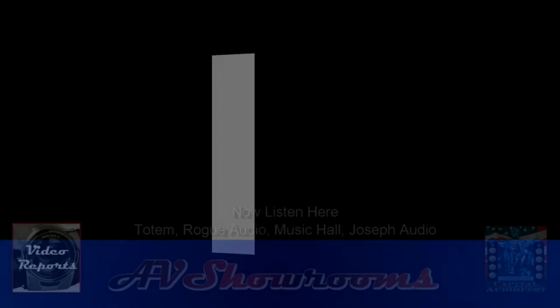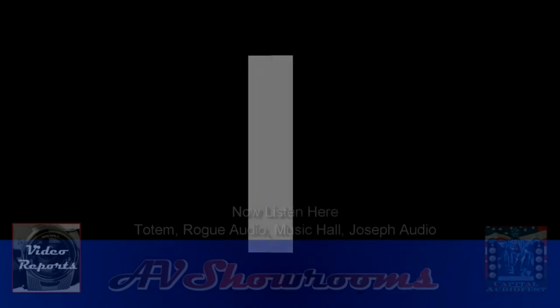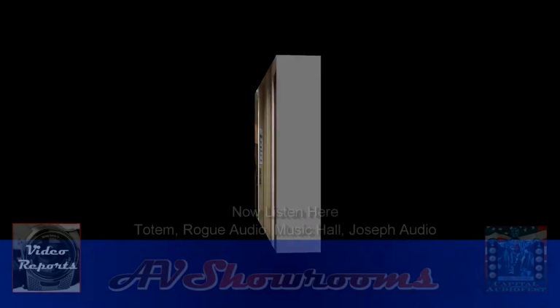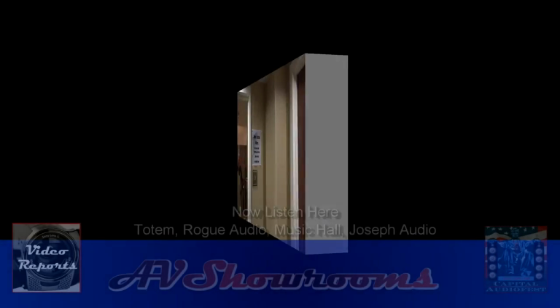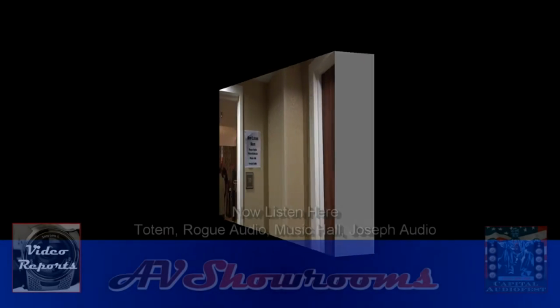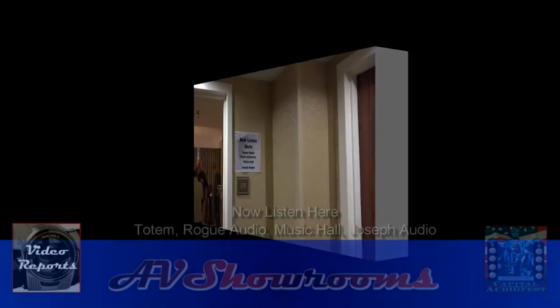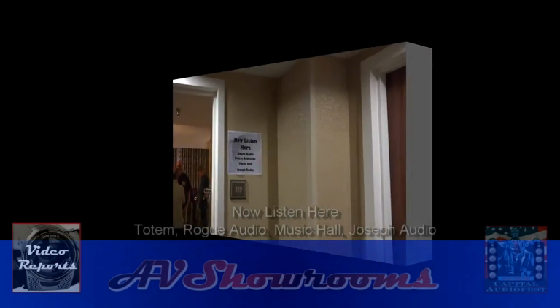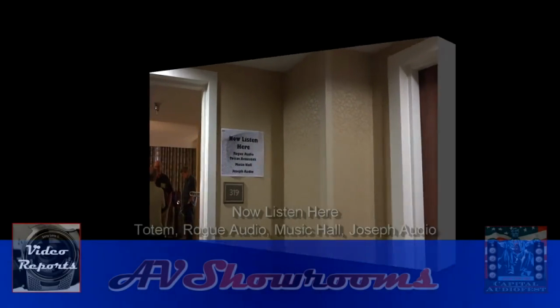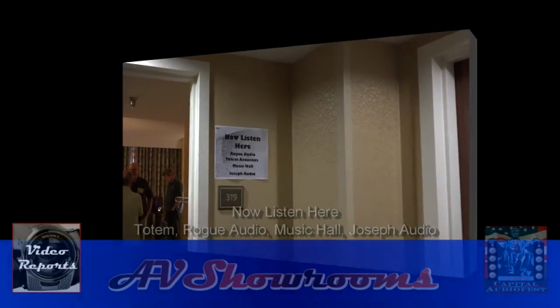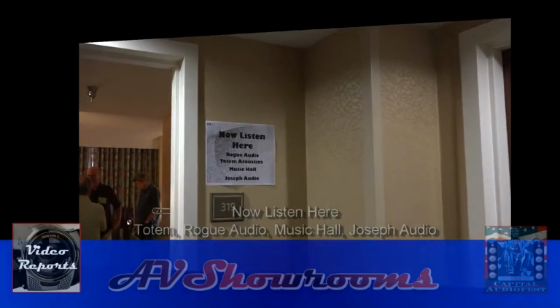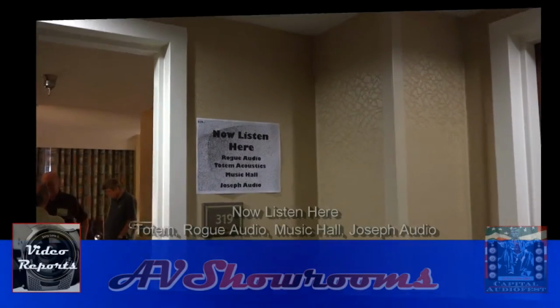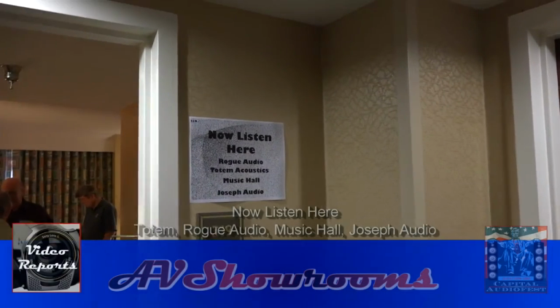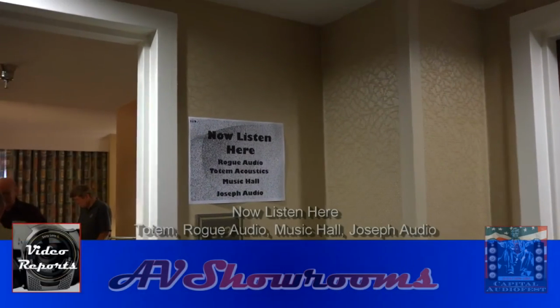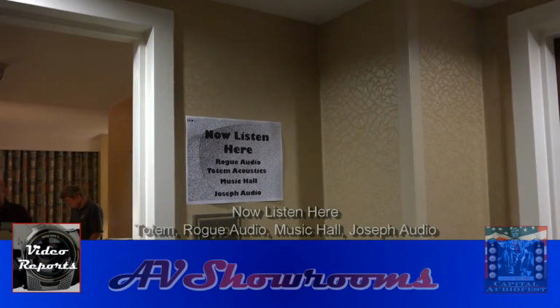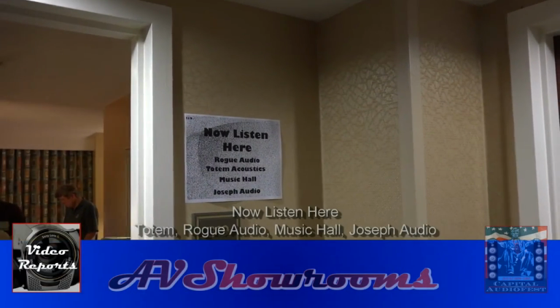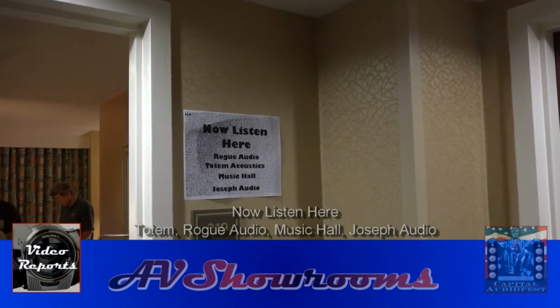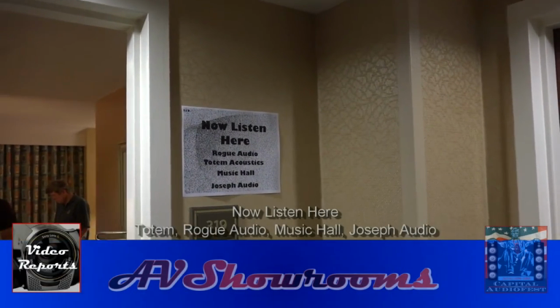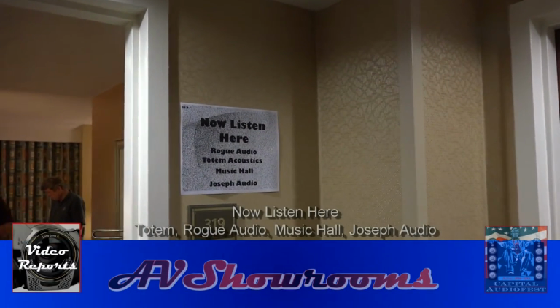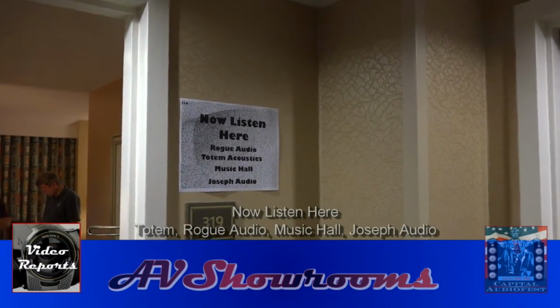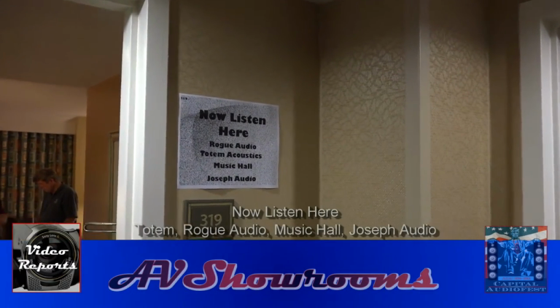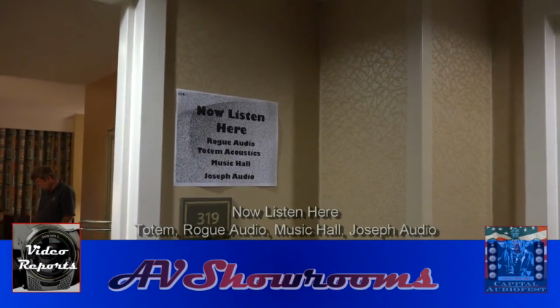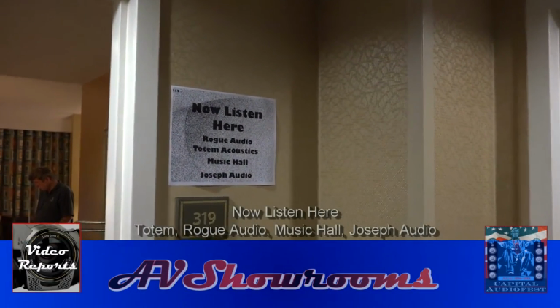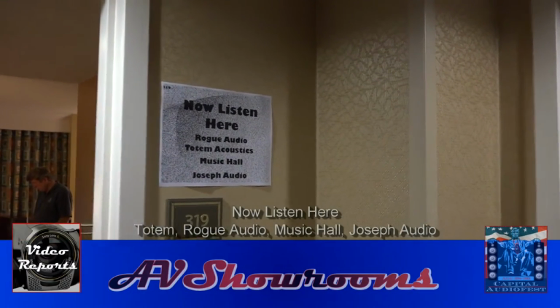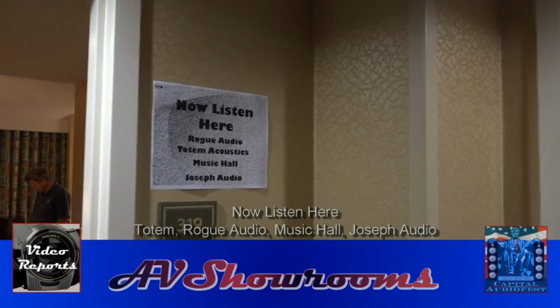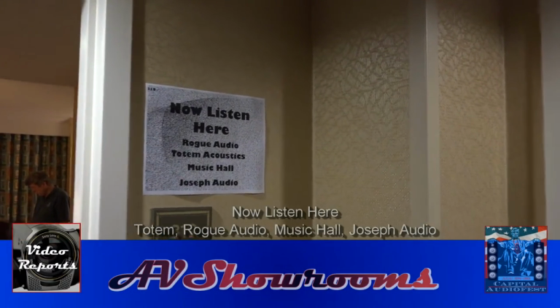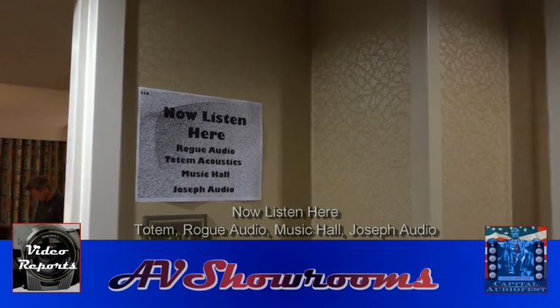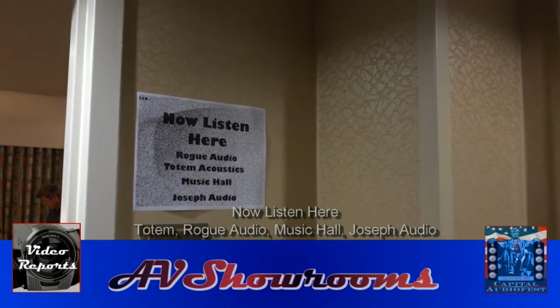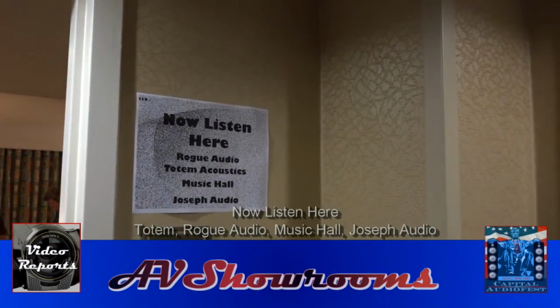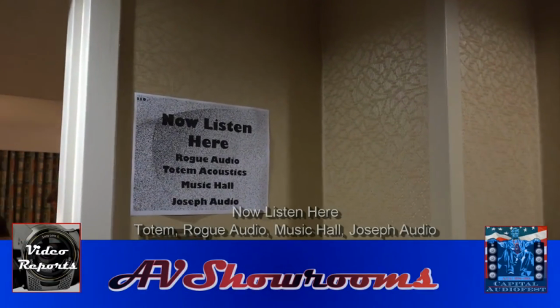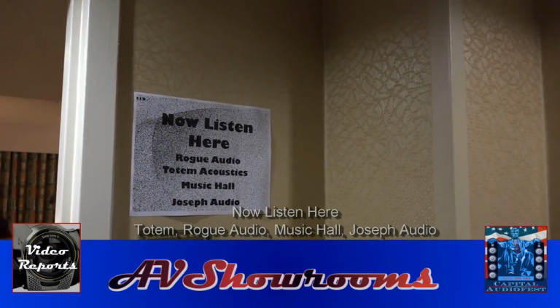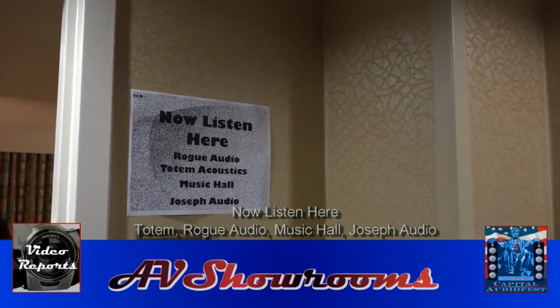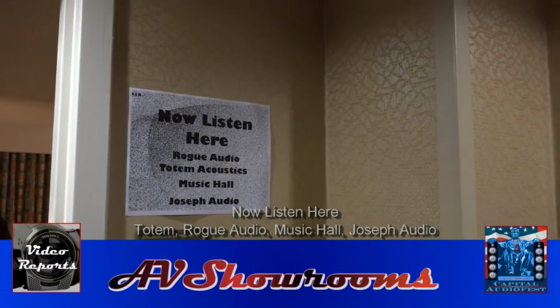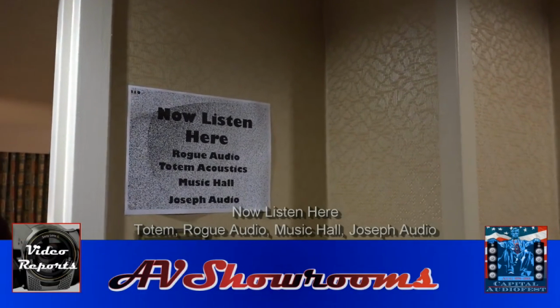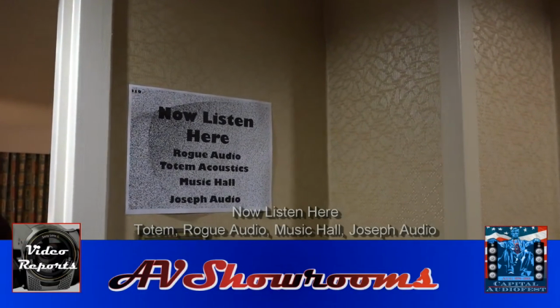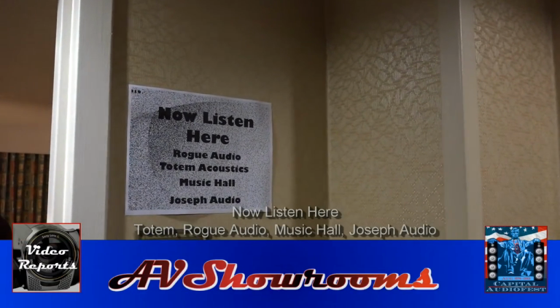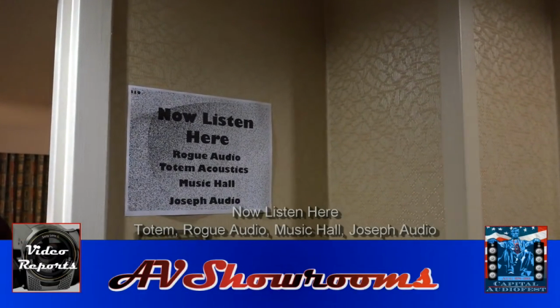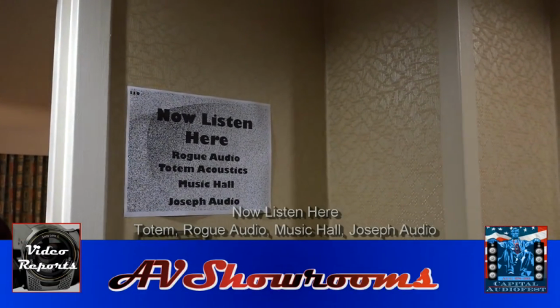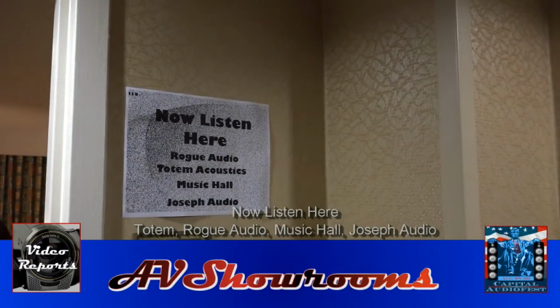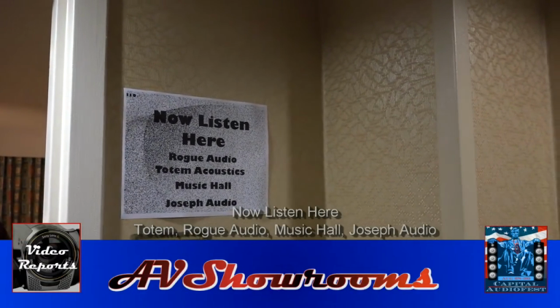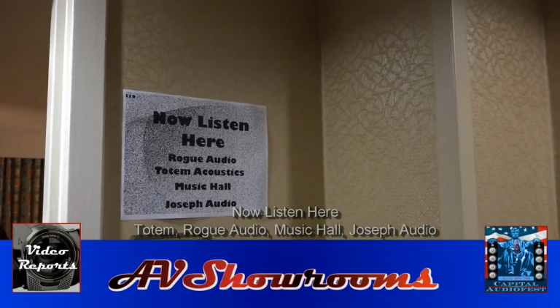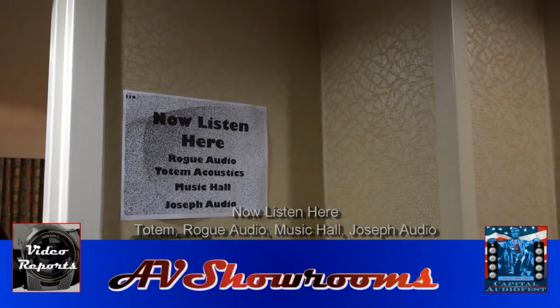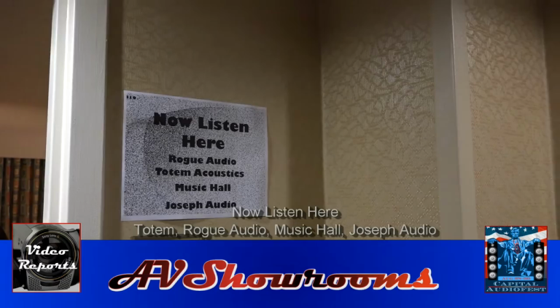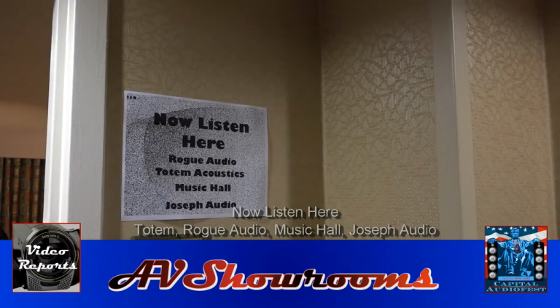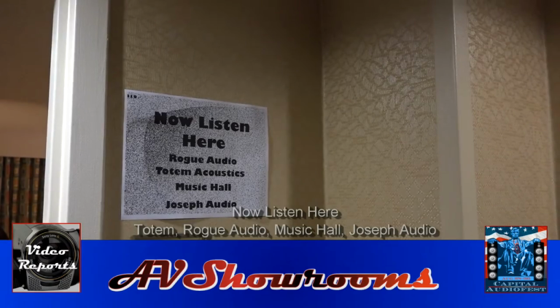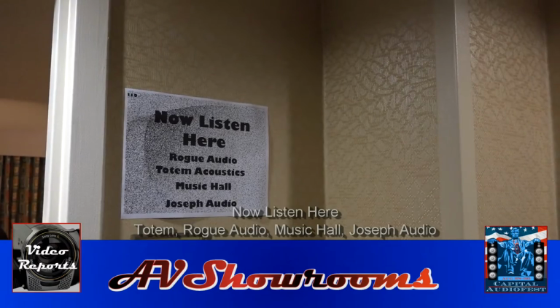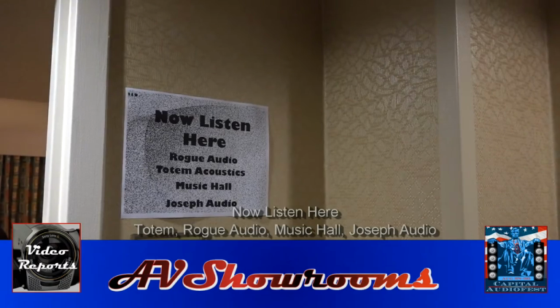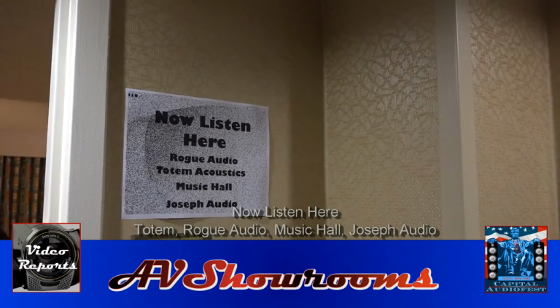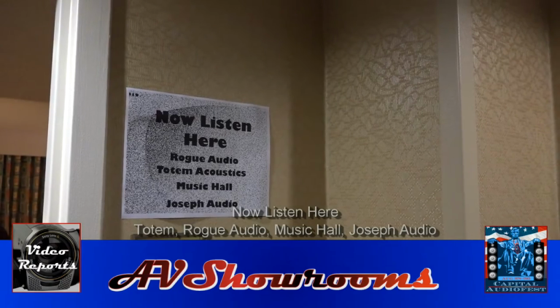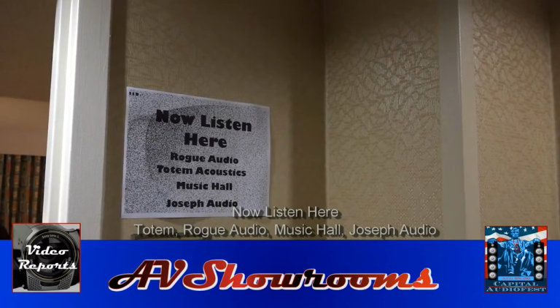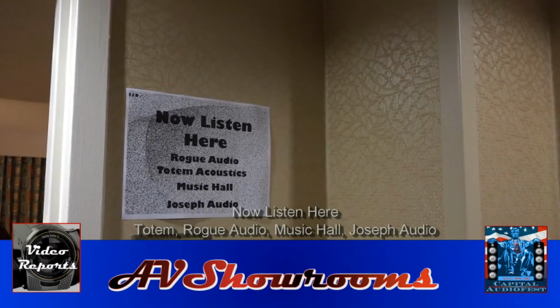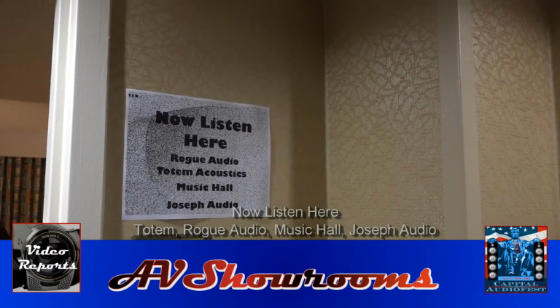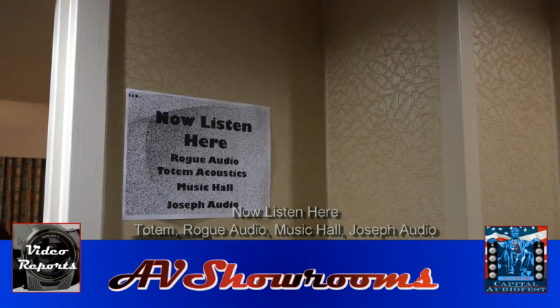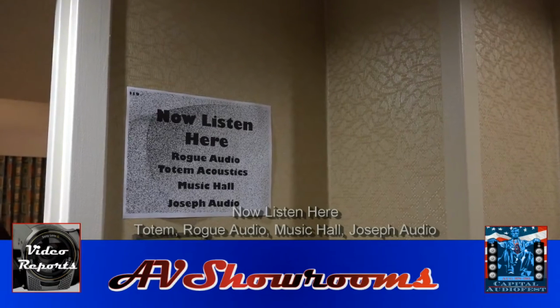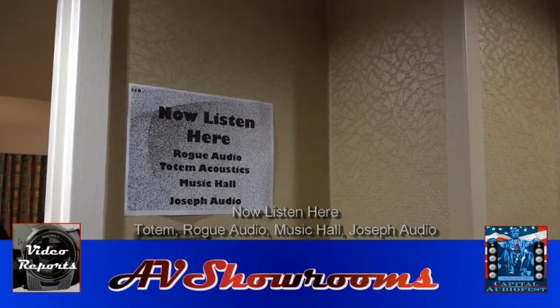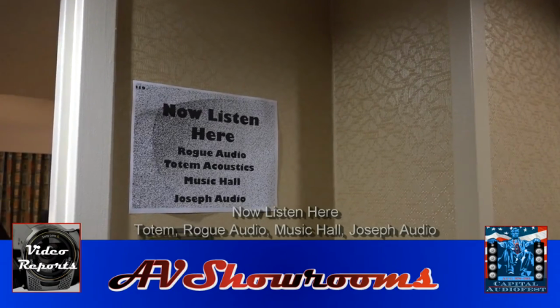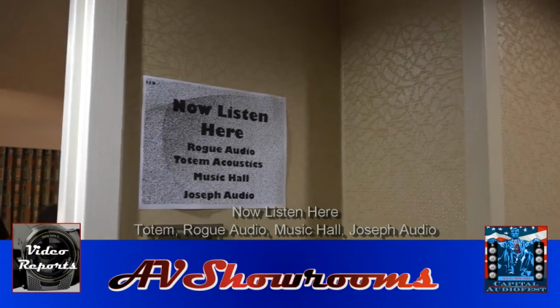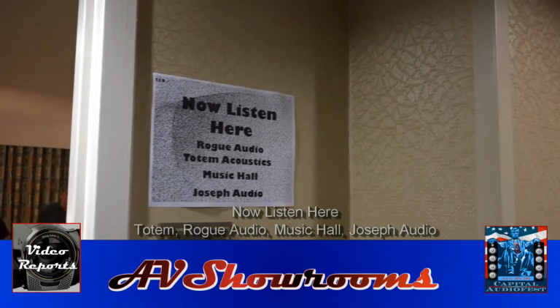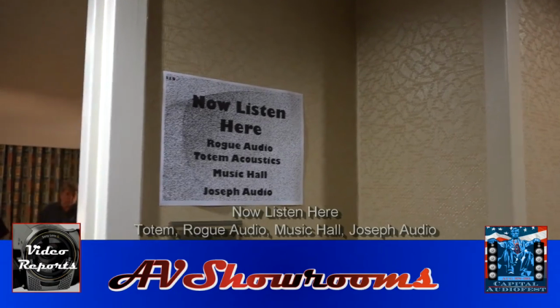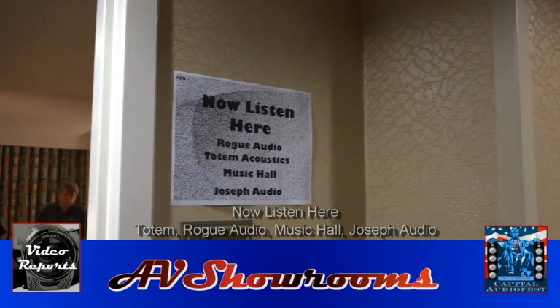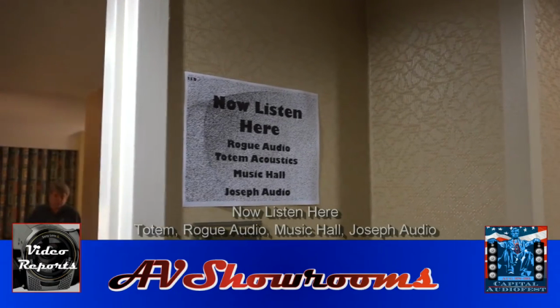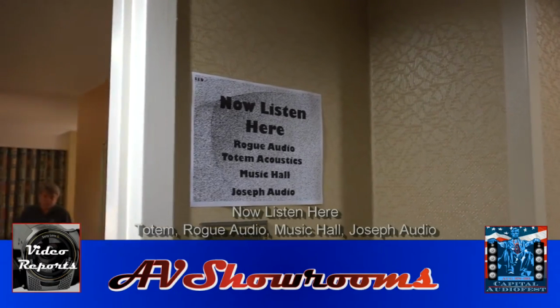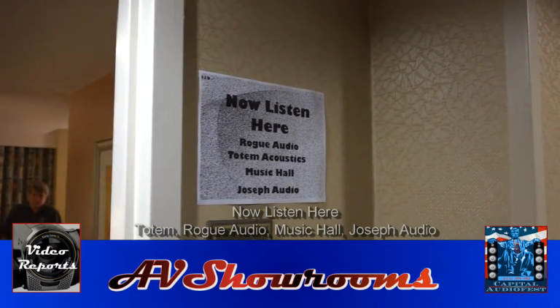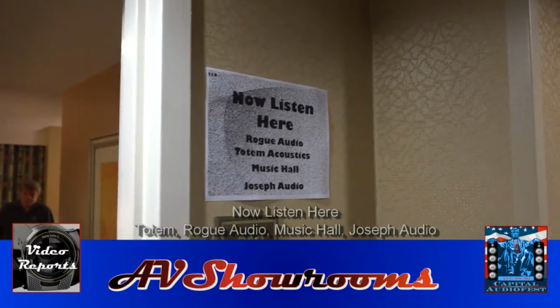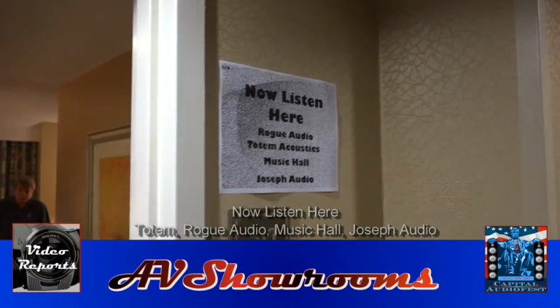Okay, now listen here. They feature Rogue Audio, Totem Acoustic, Music Hall, and Joseph Audio. Let's go take a look.